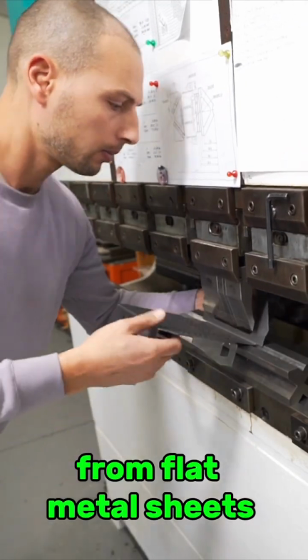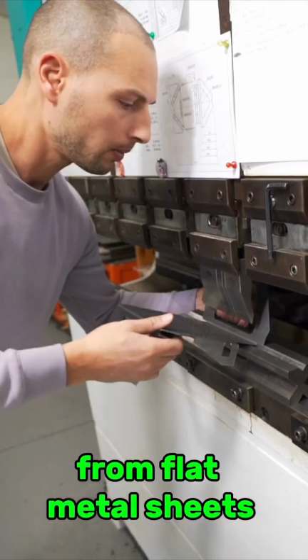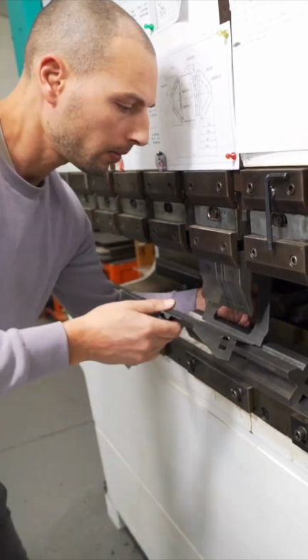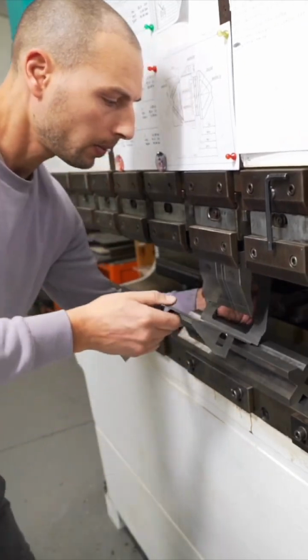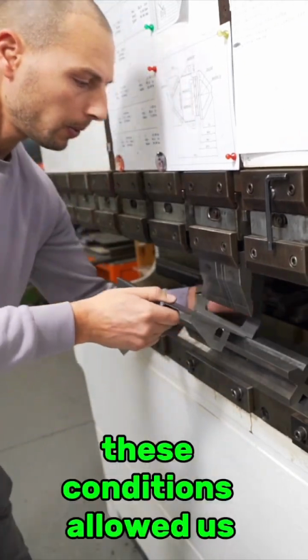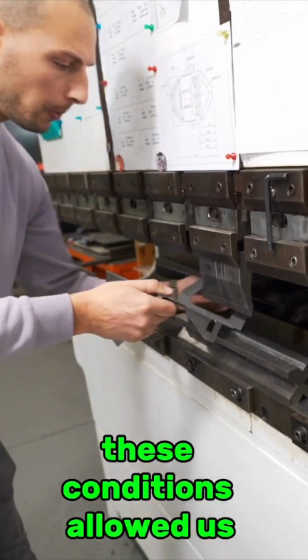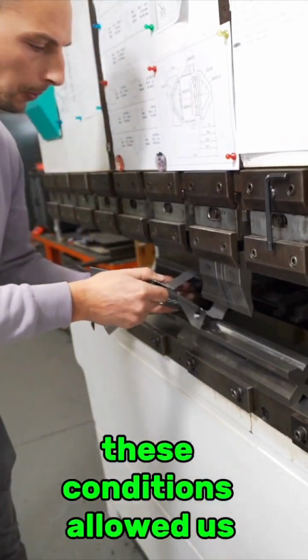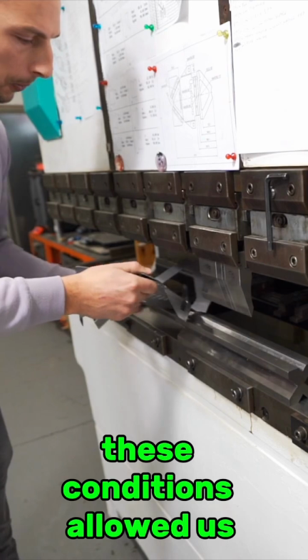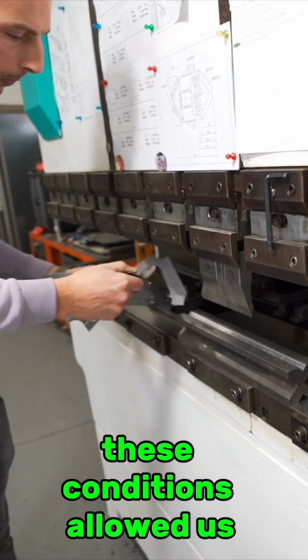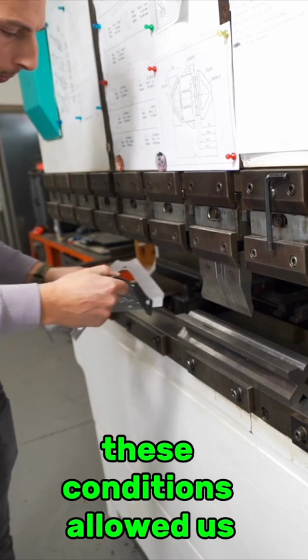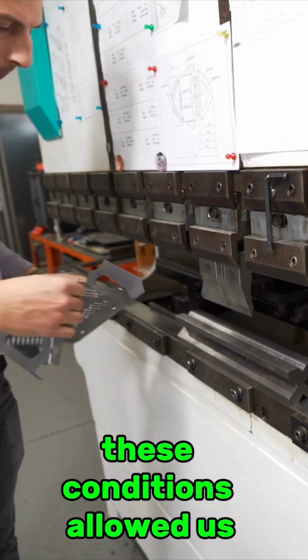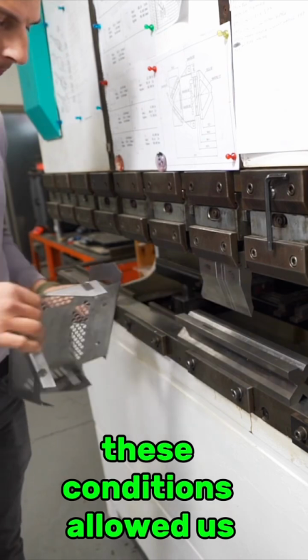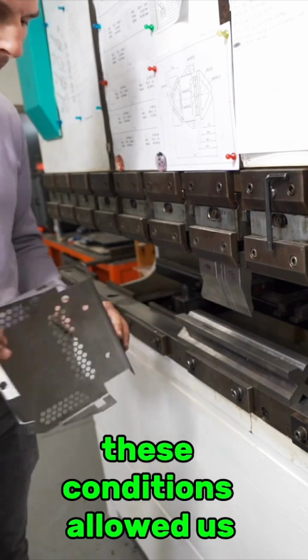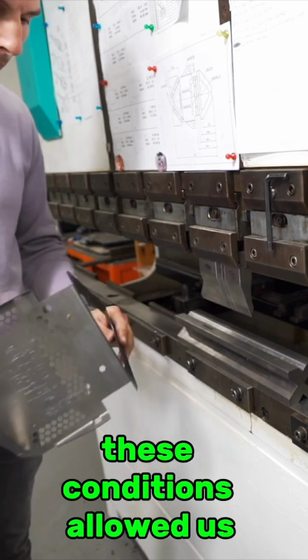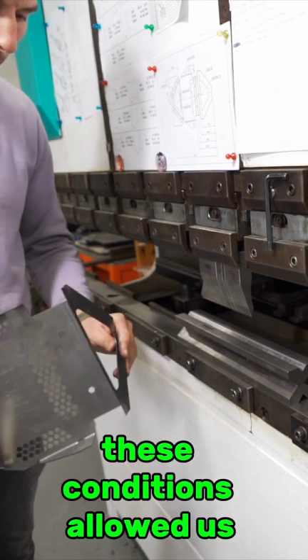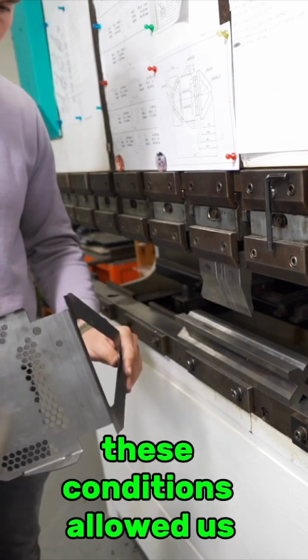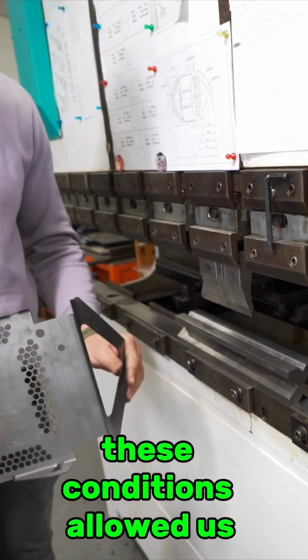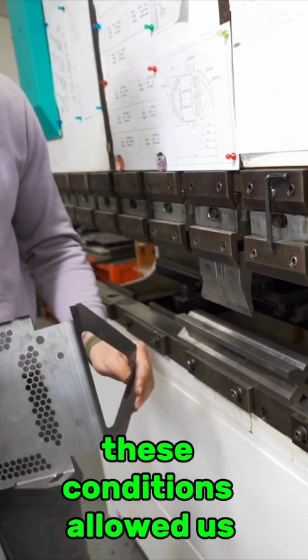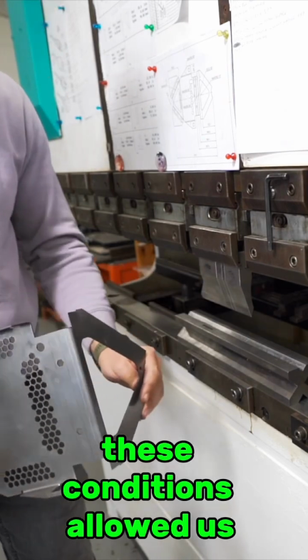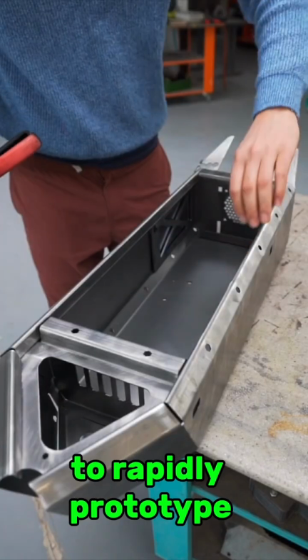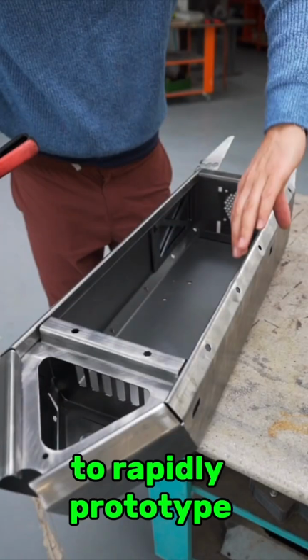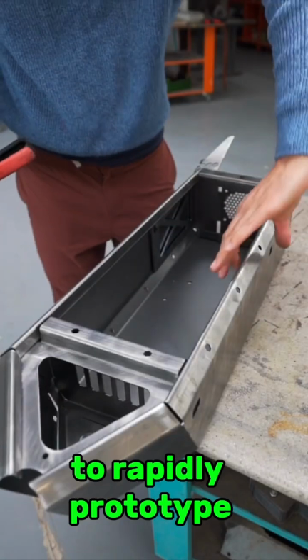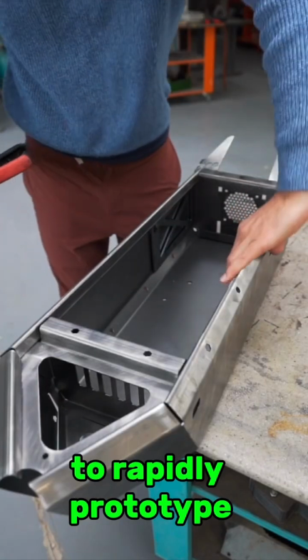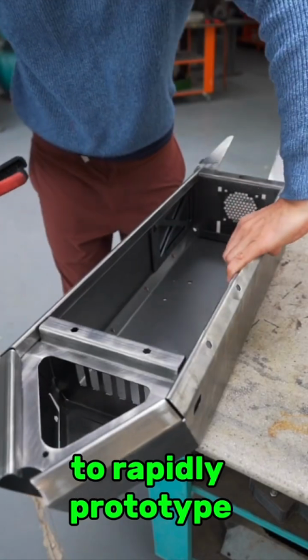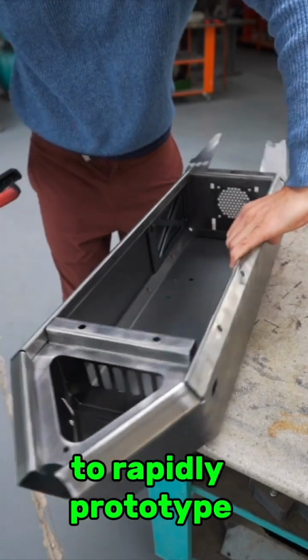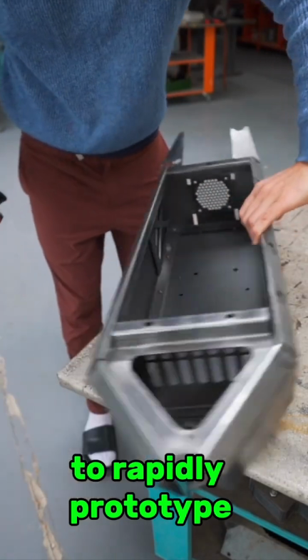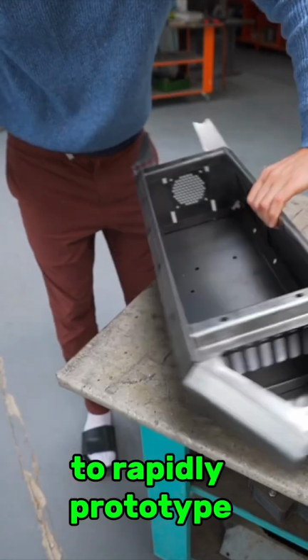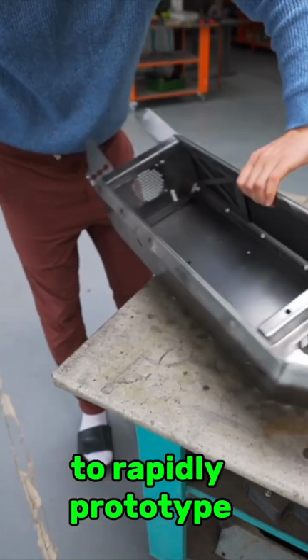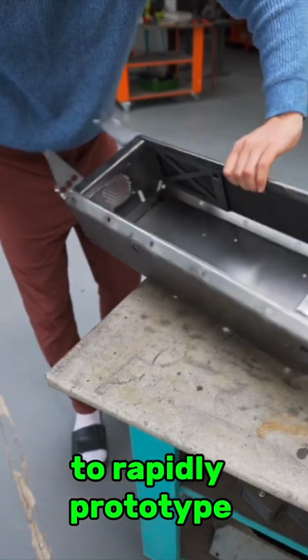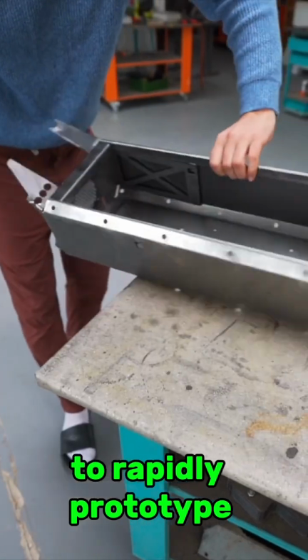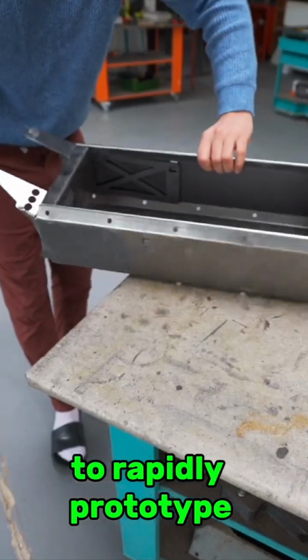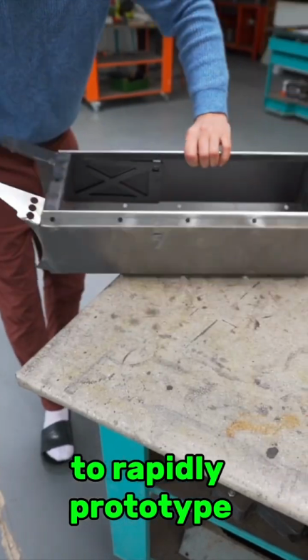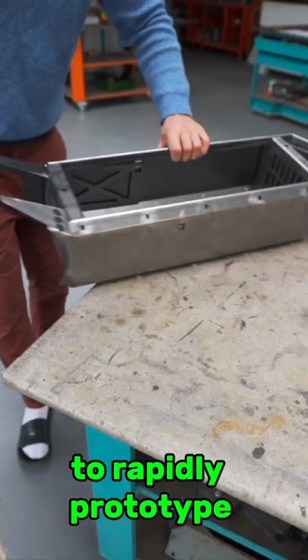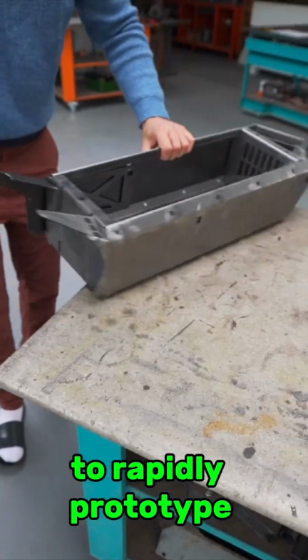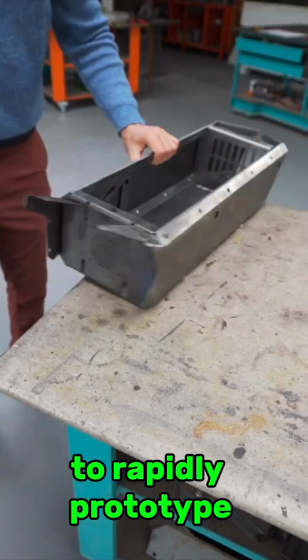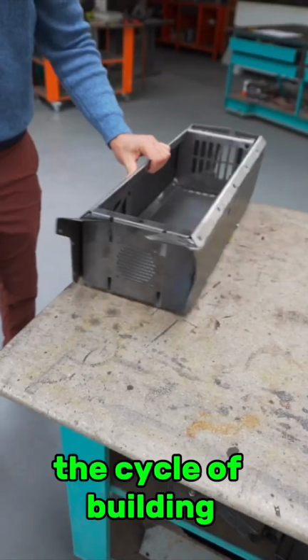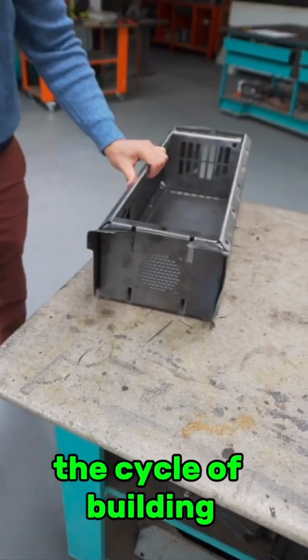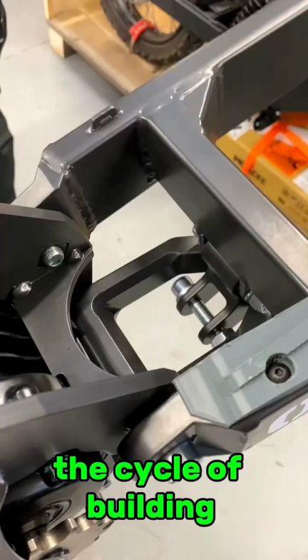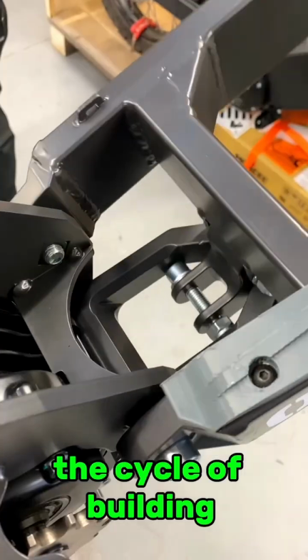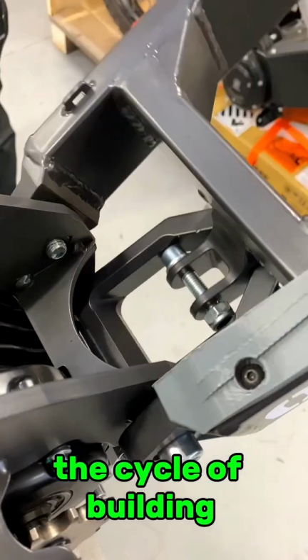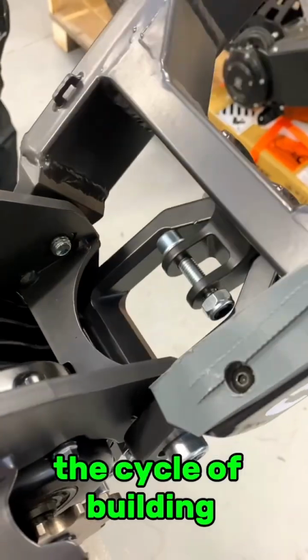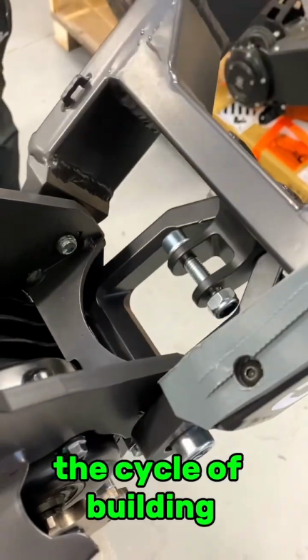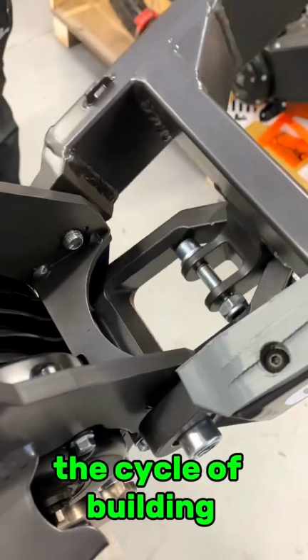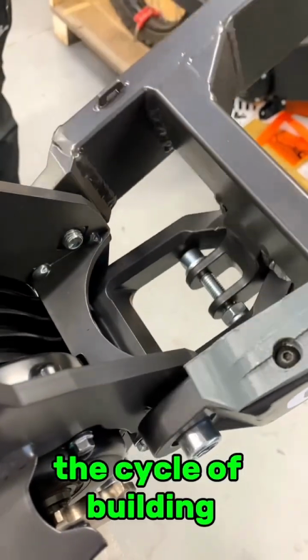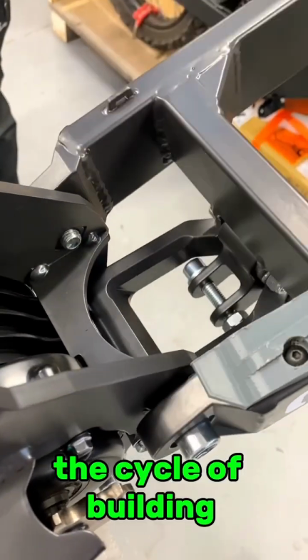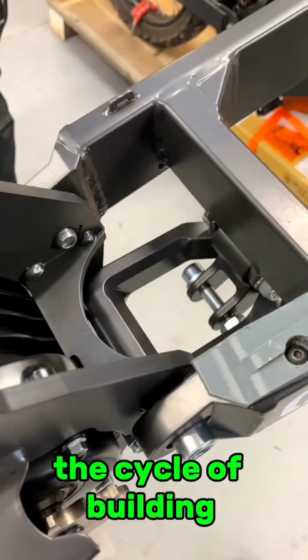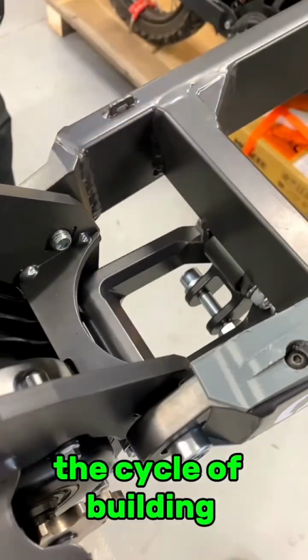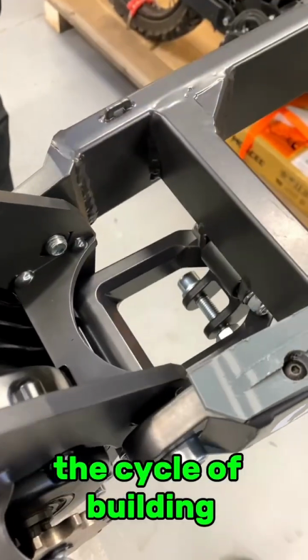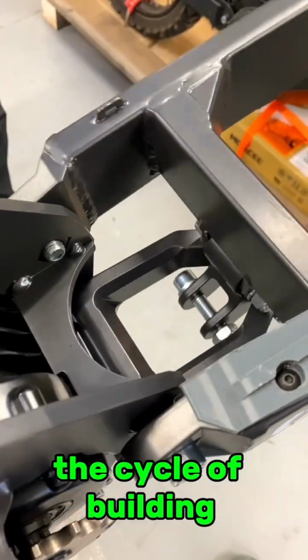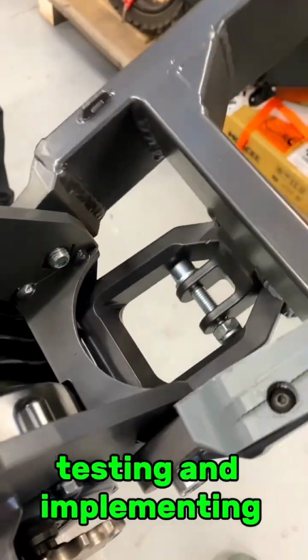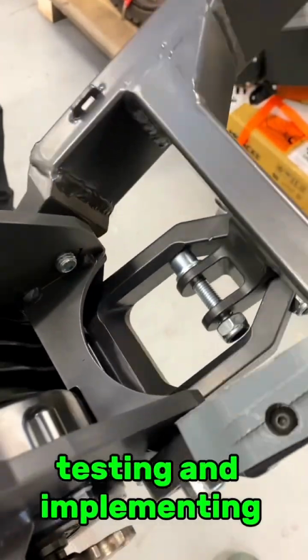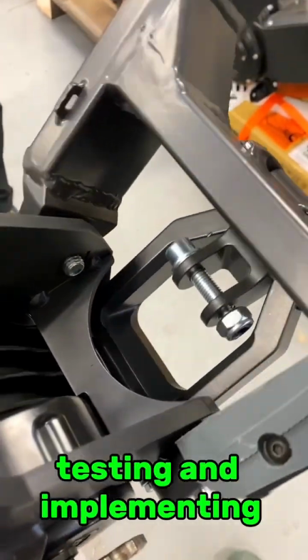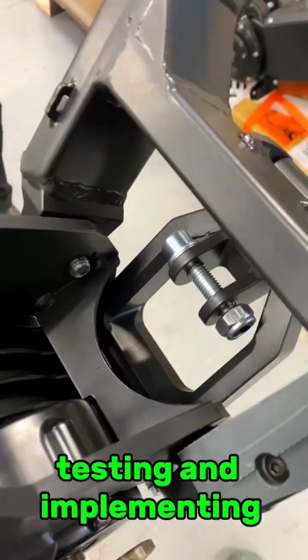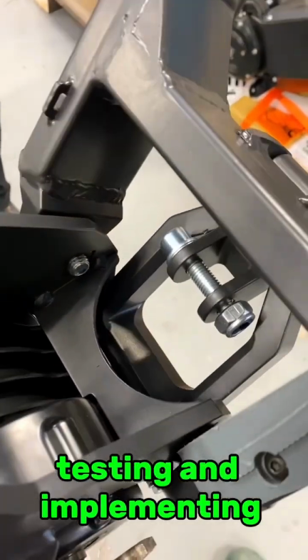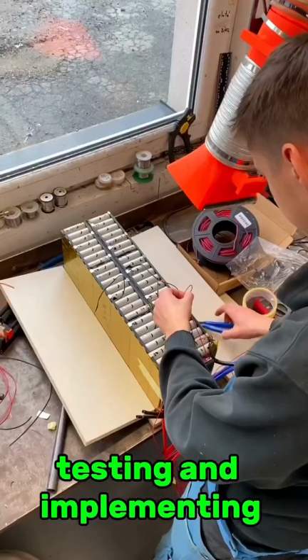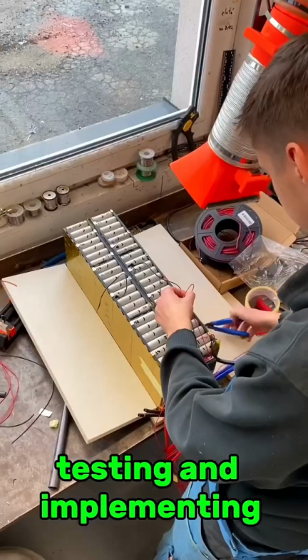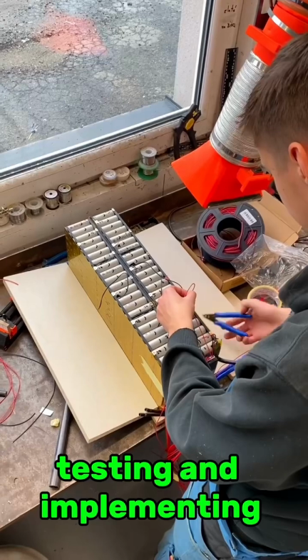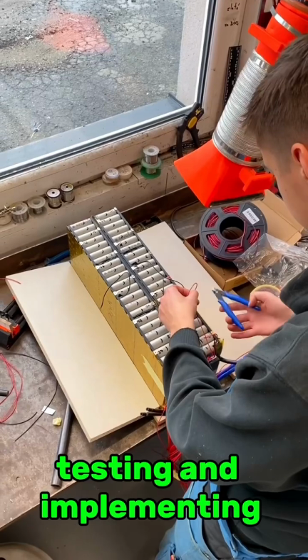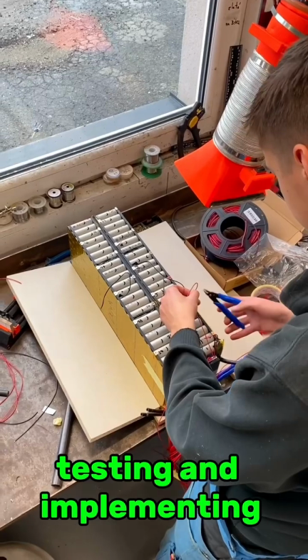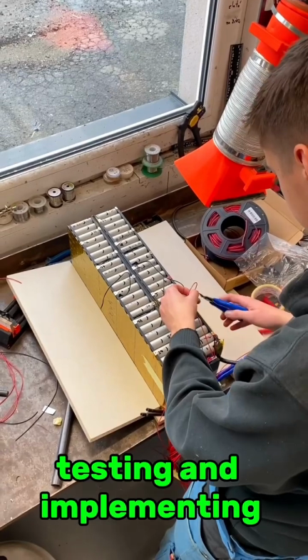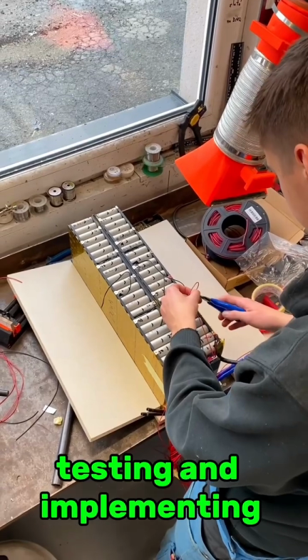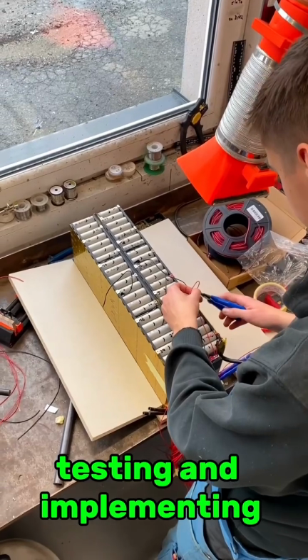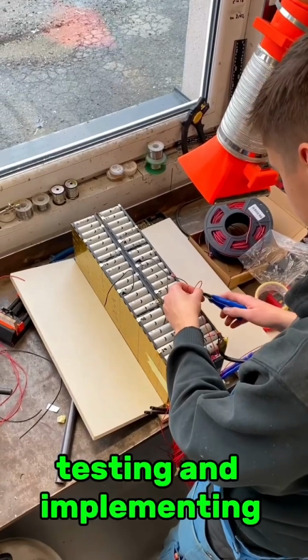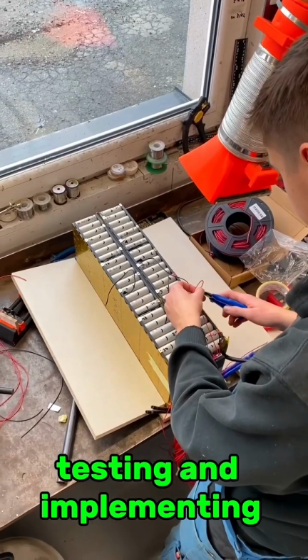These conditions allowed us to rapidly prototype the cycle of building, testing, and implementing.